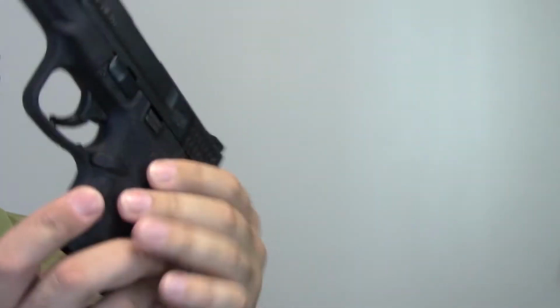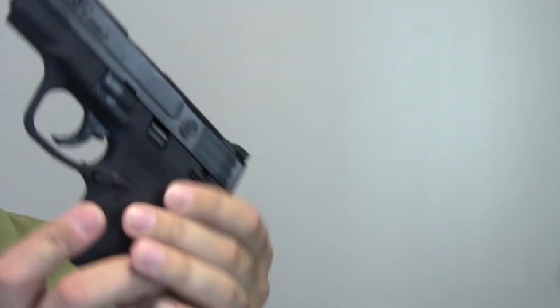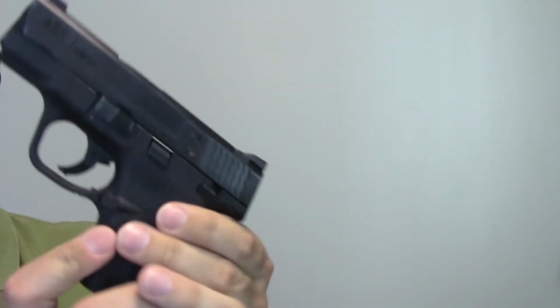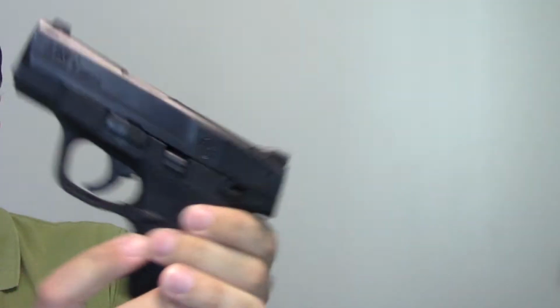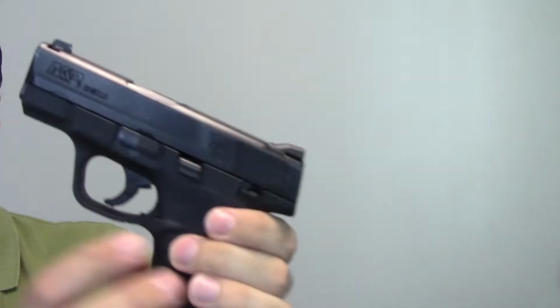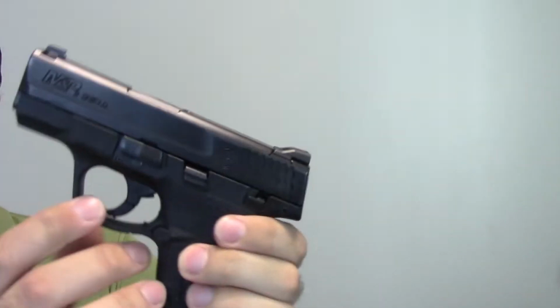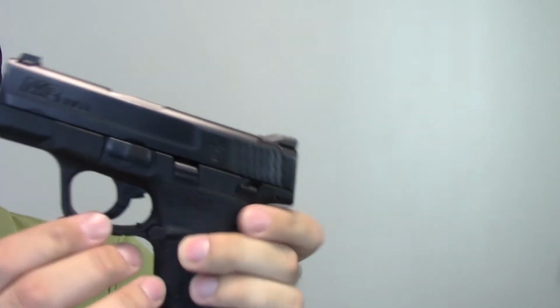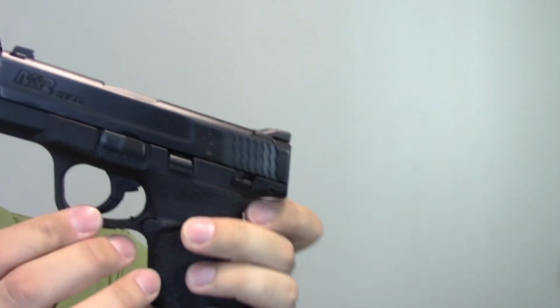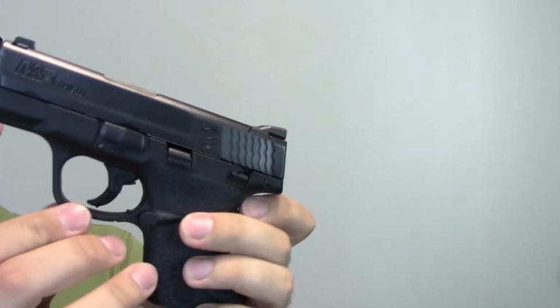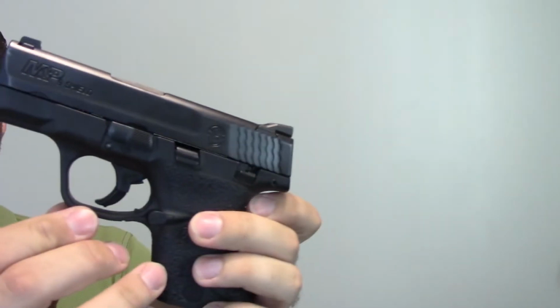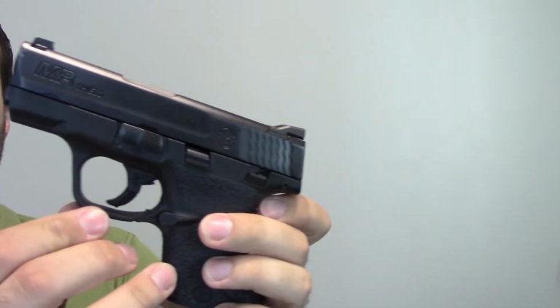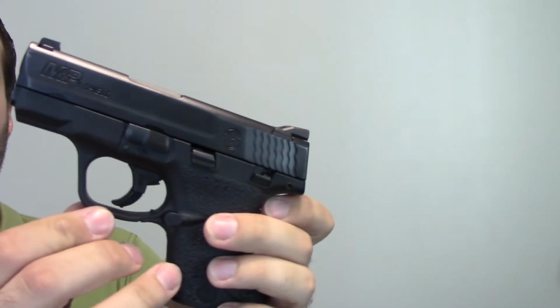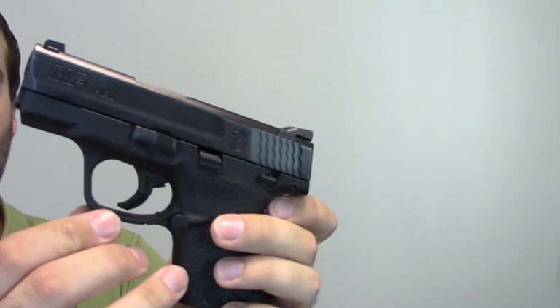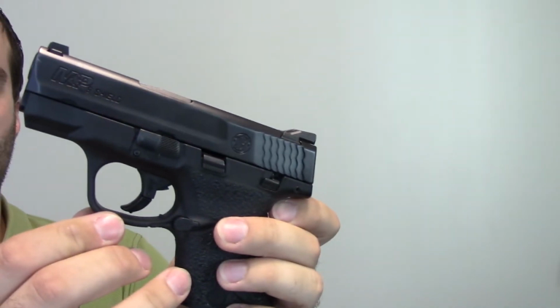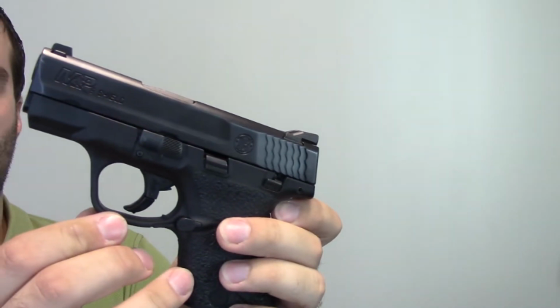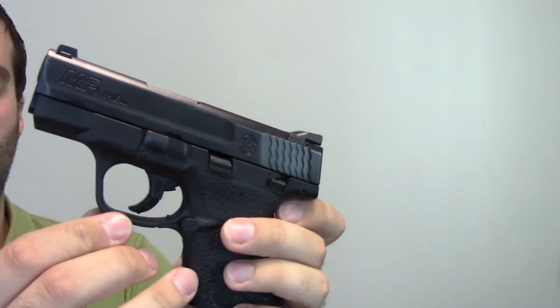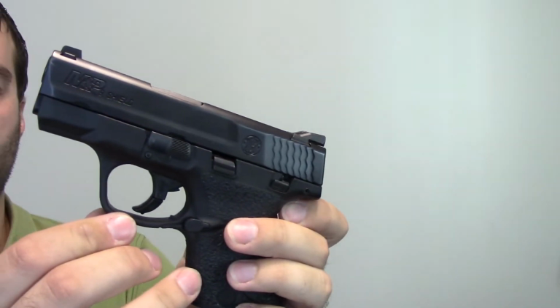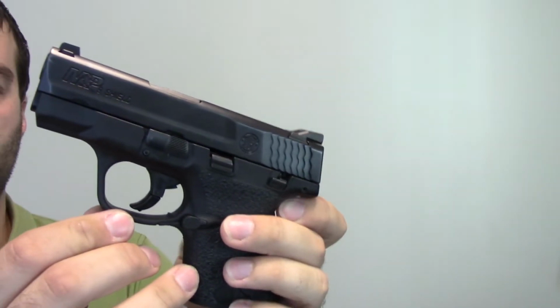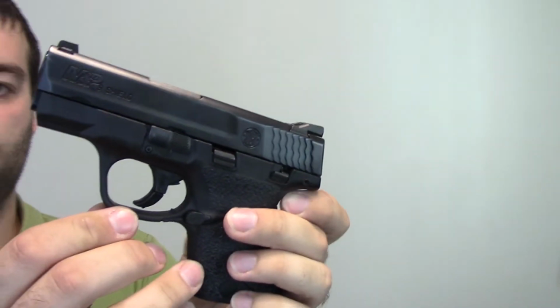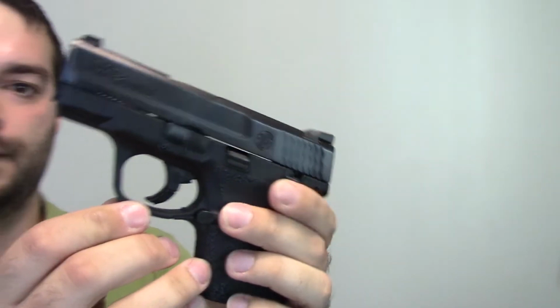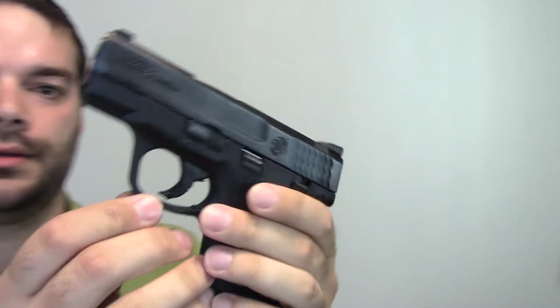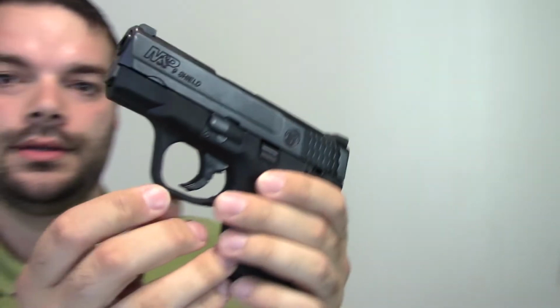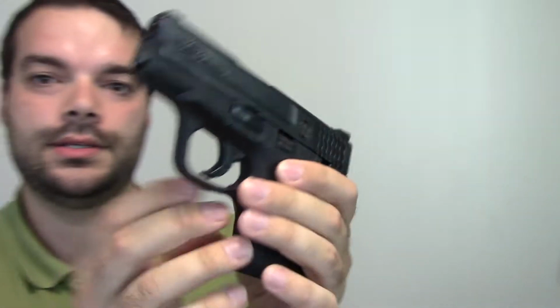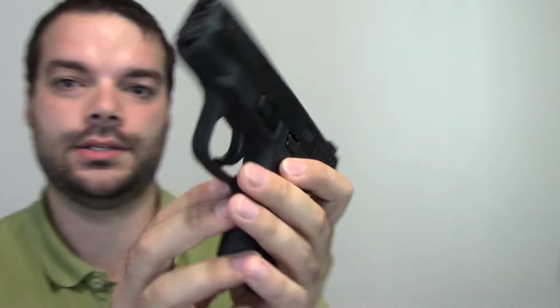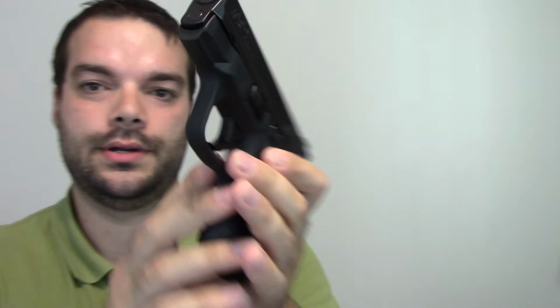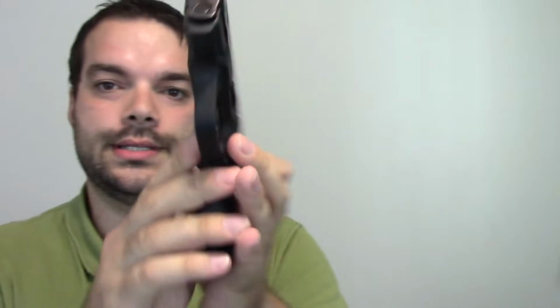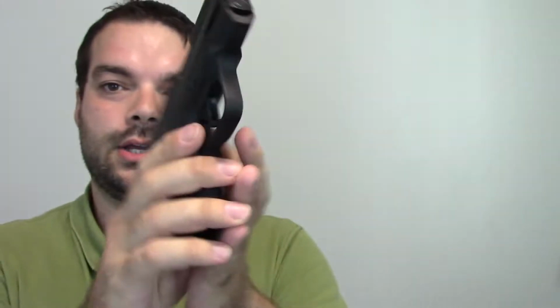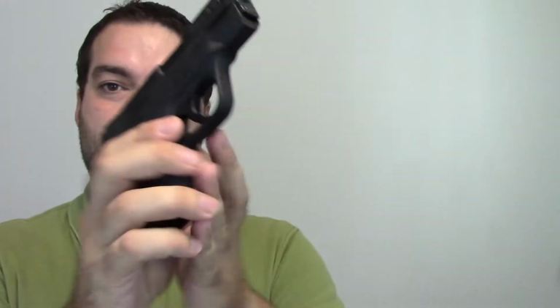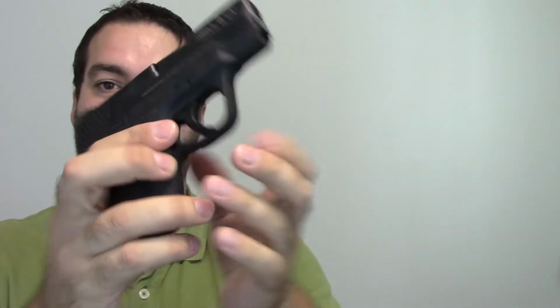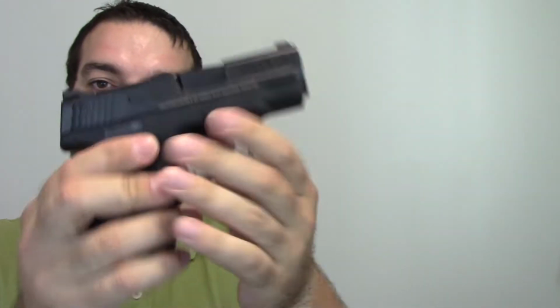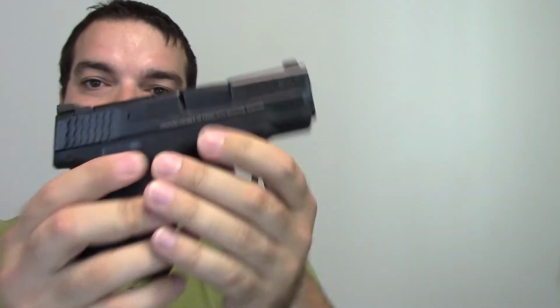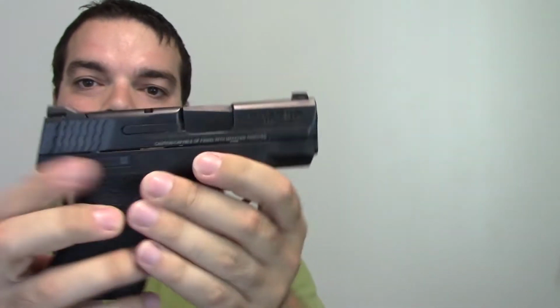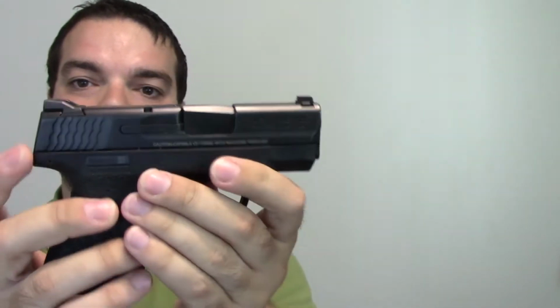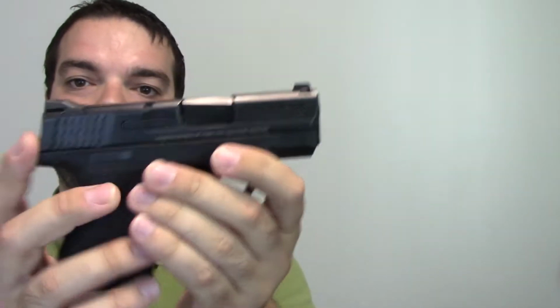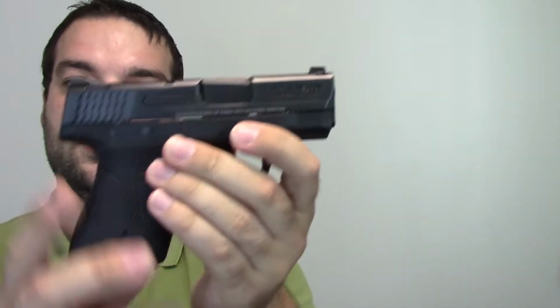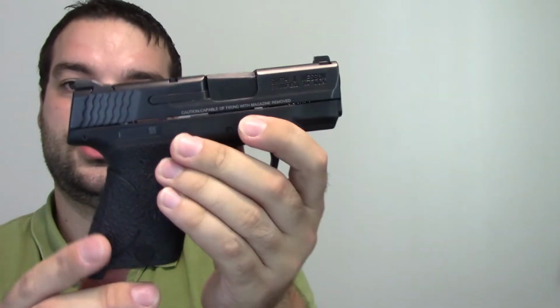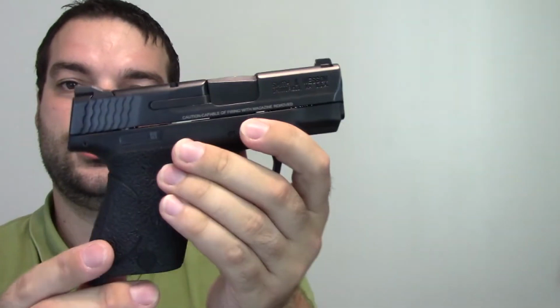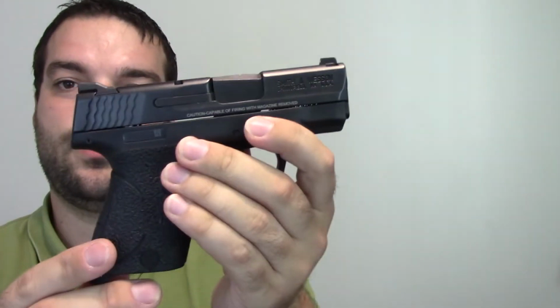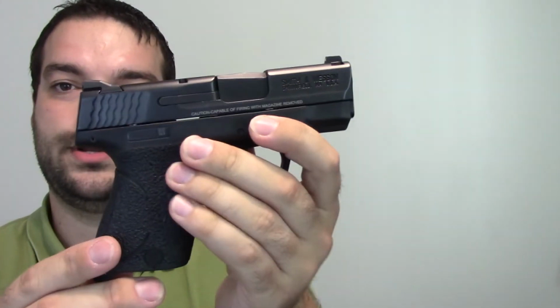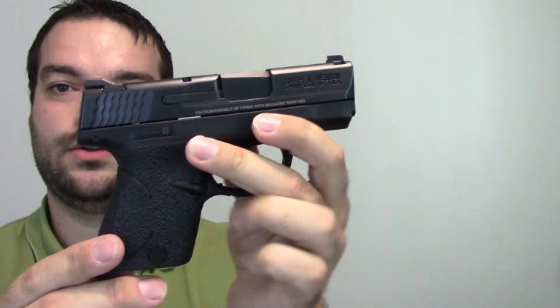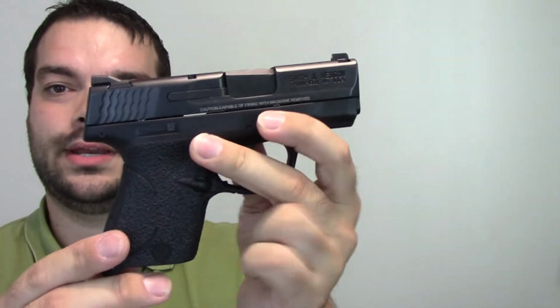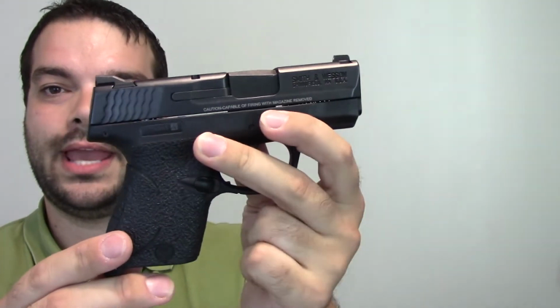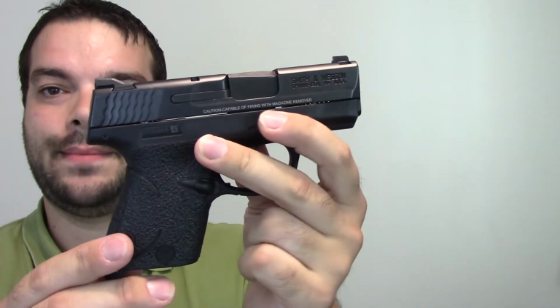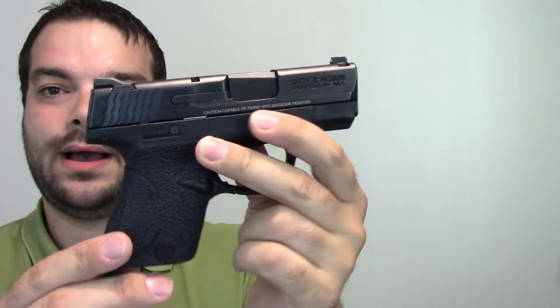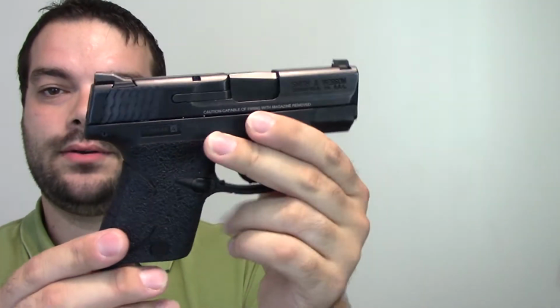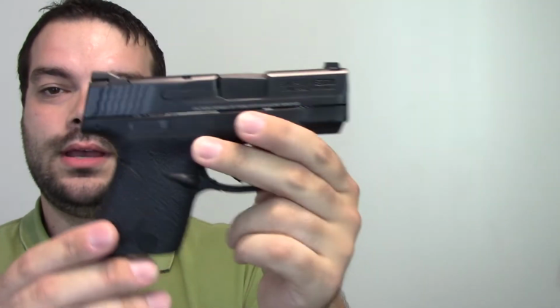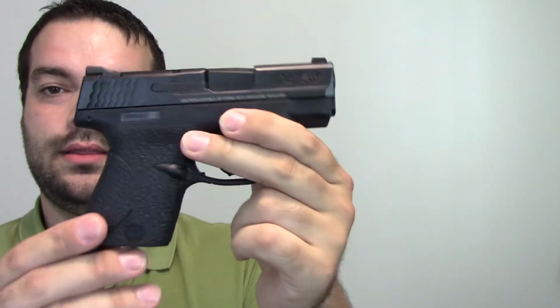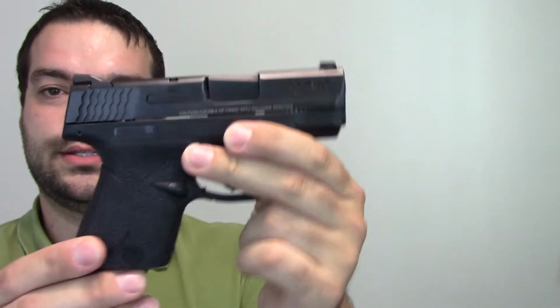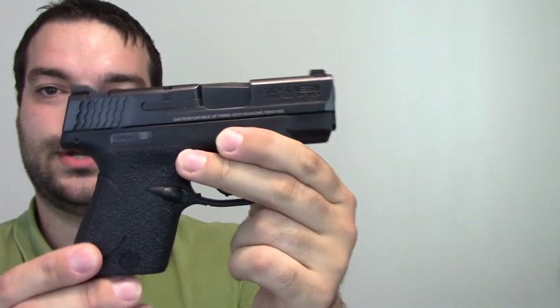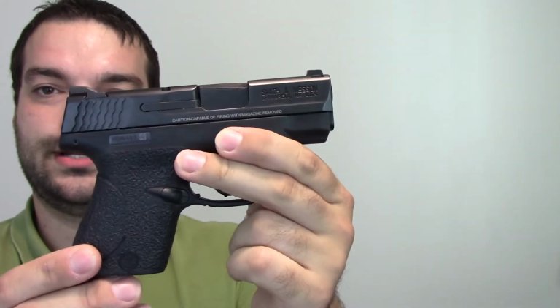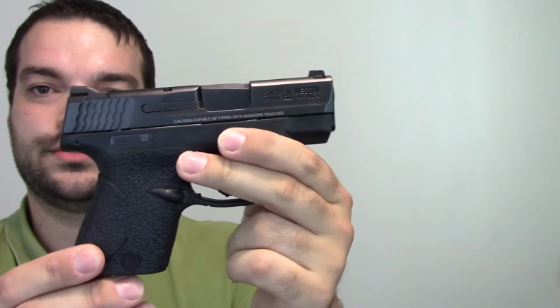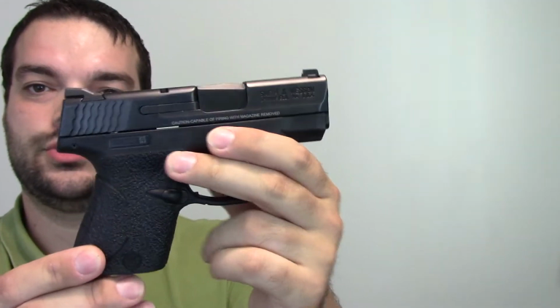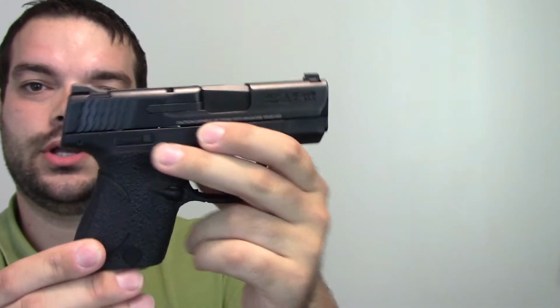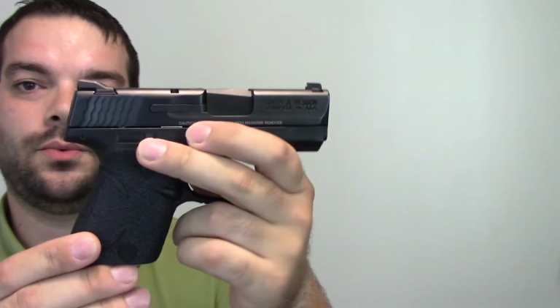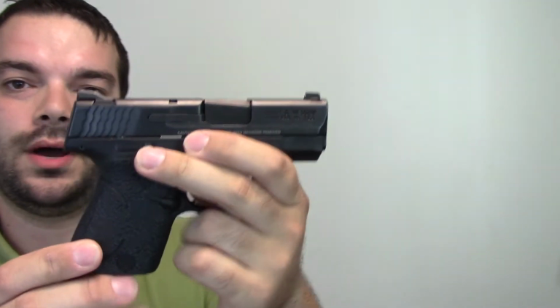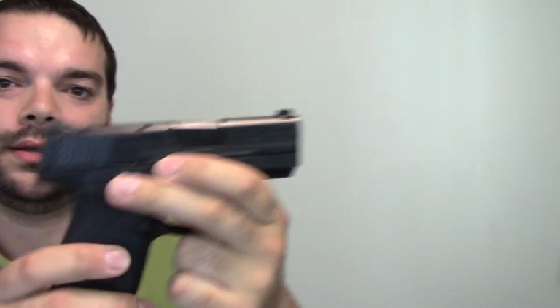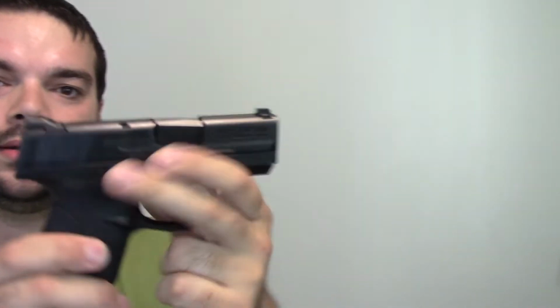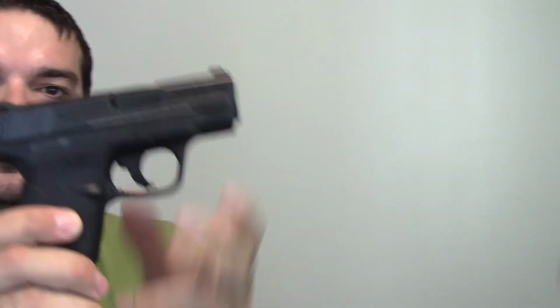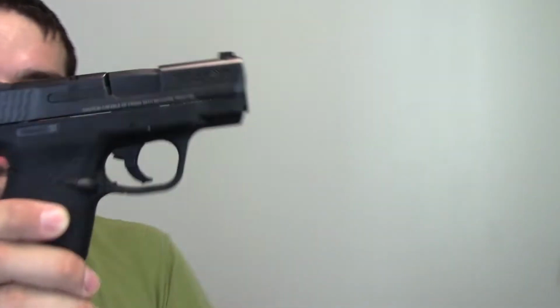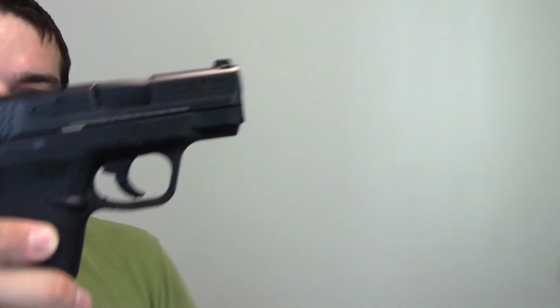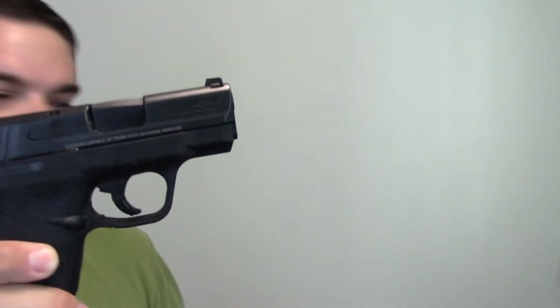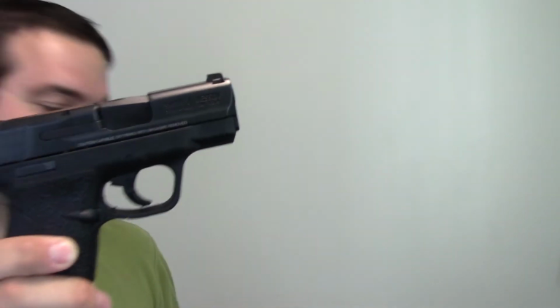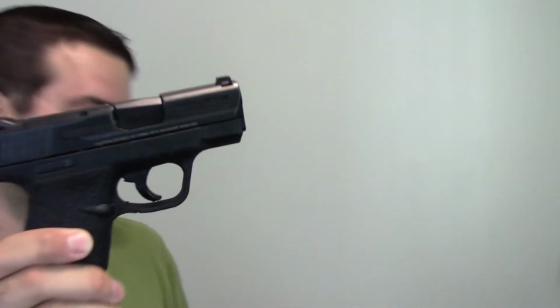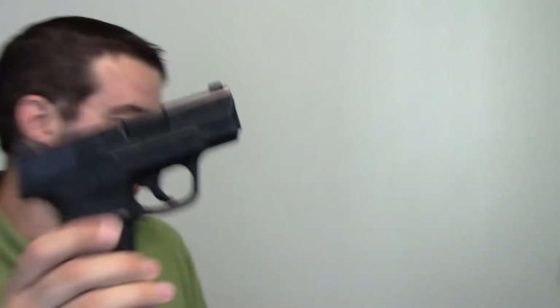This right here is the Gen 1. There is a current new 2.0 that came out, but this is the Gen 1. I've done a bunch of reviews on it.